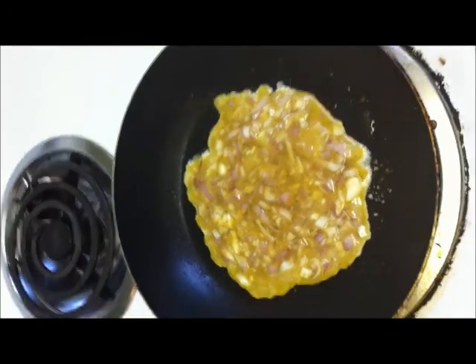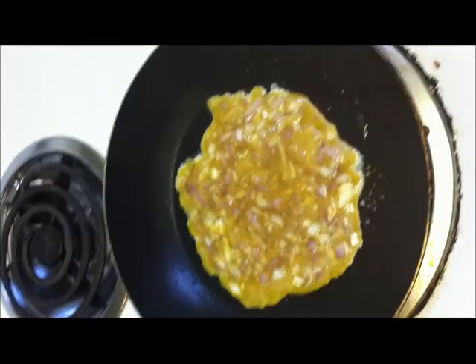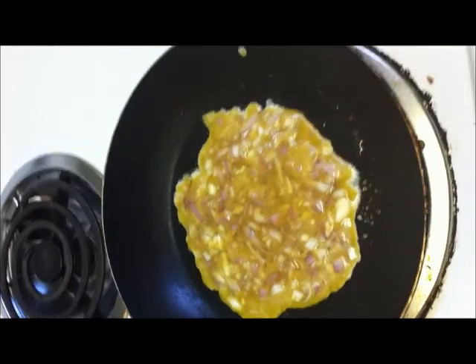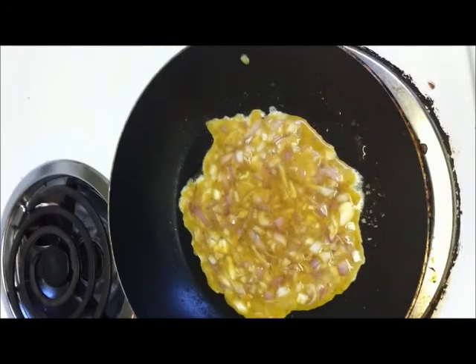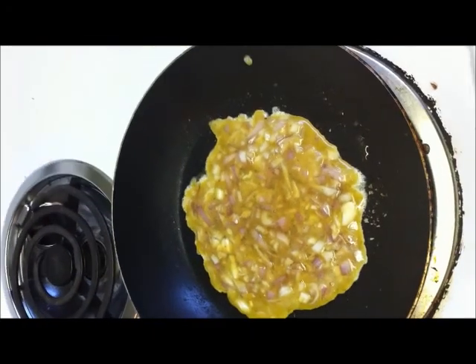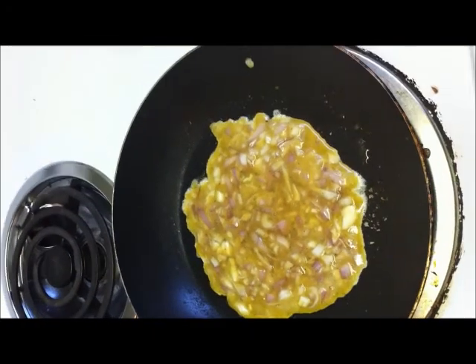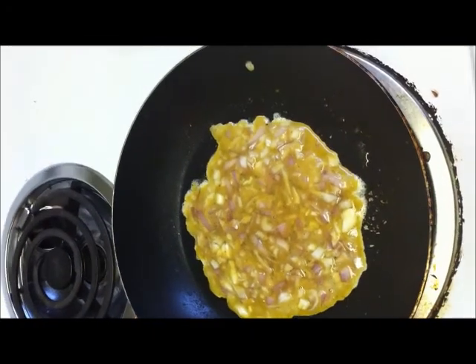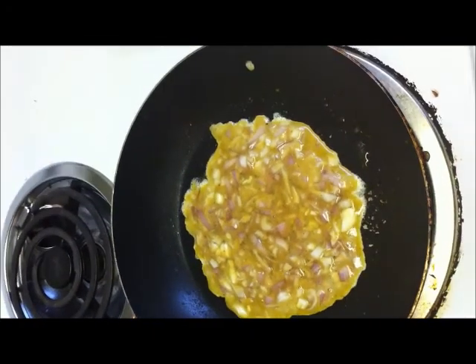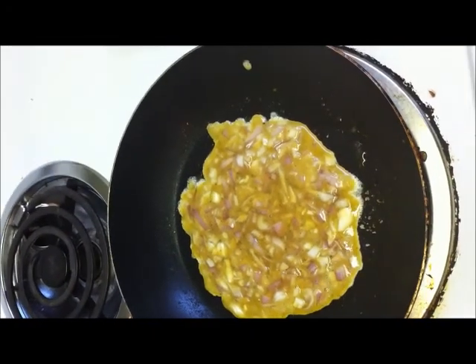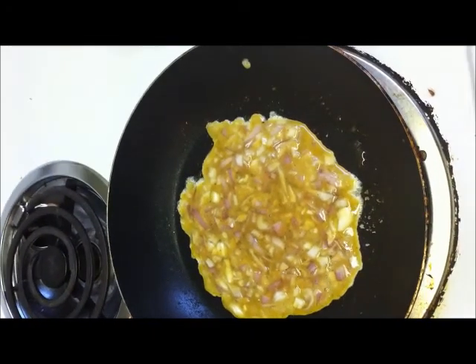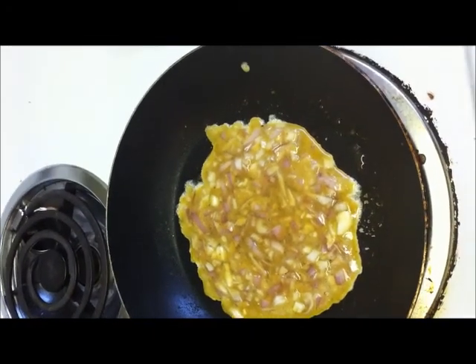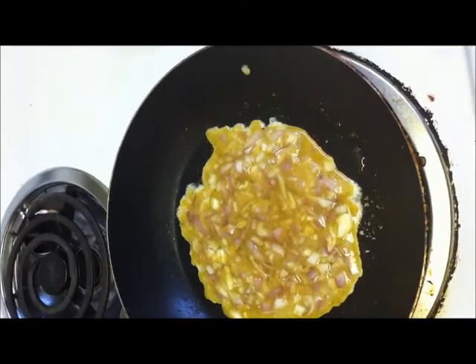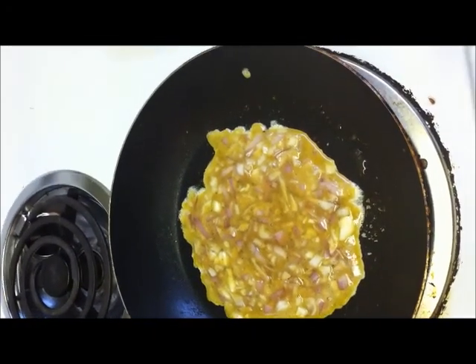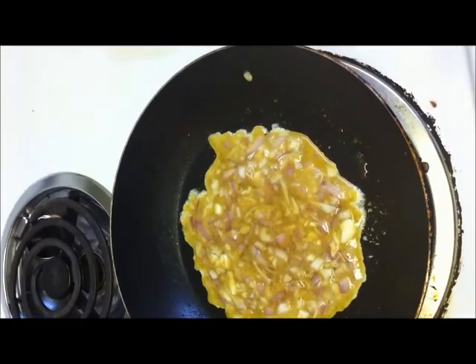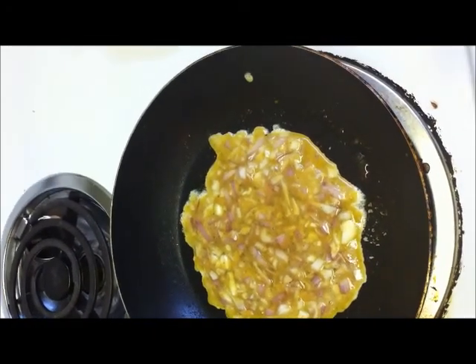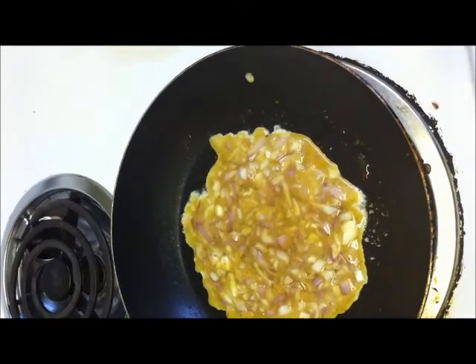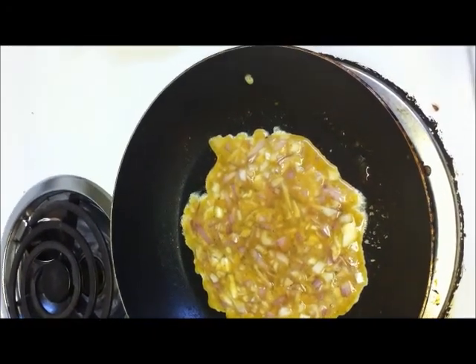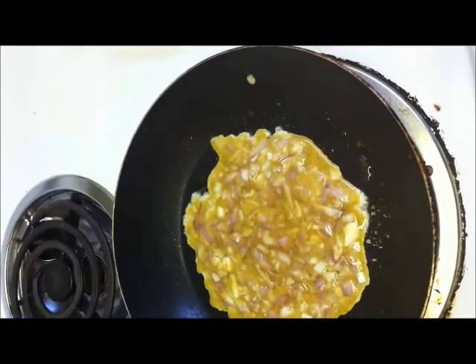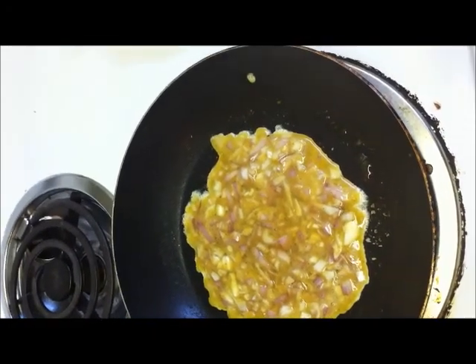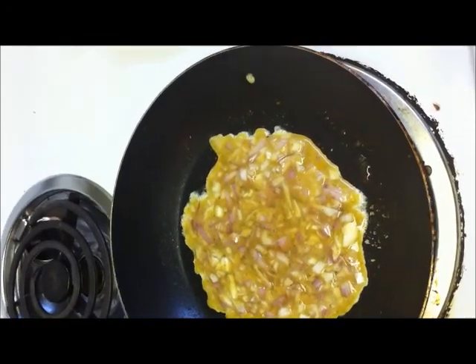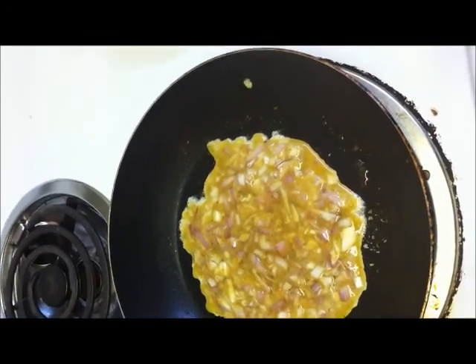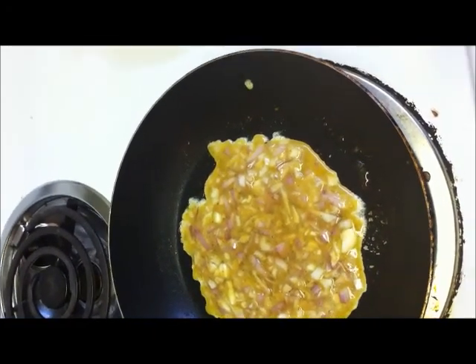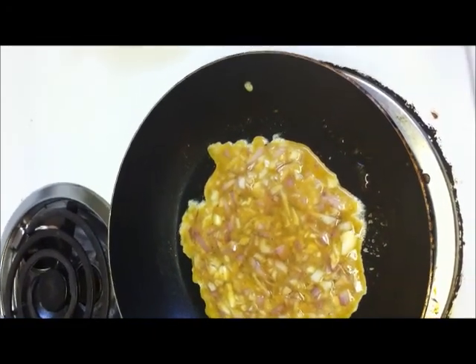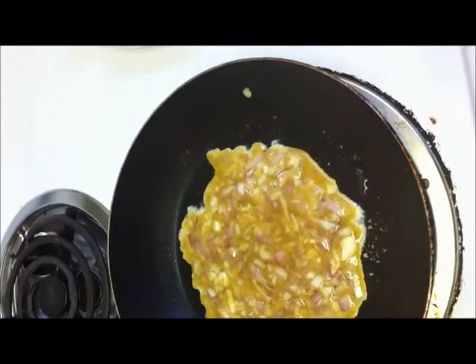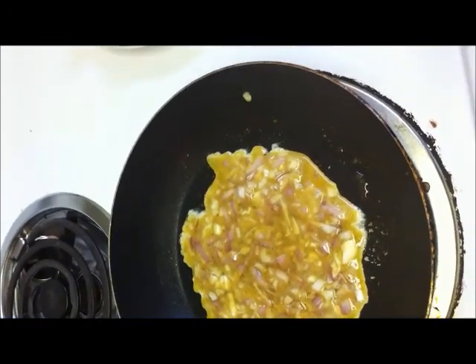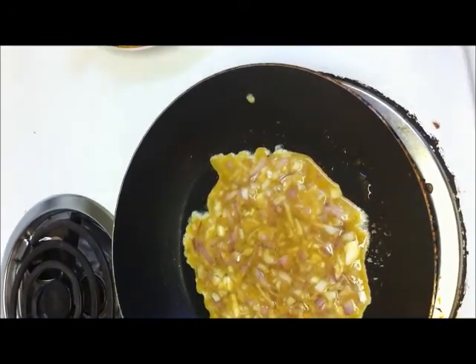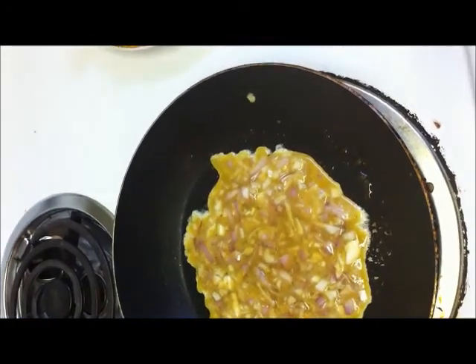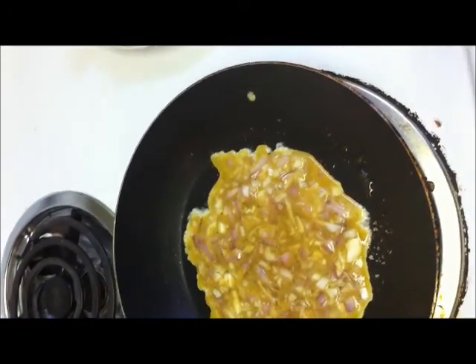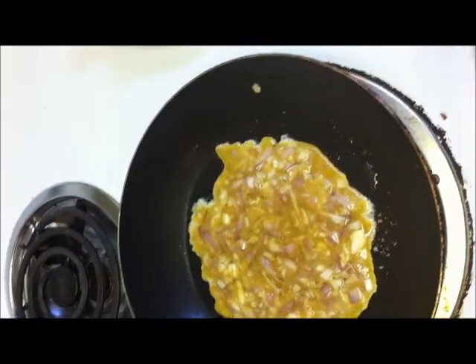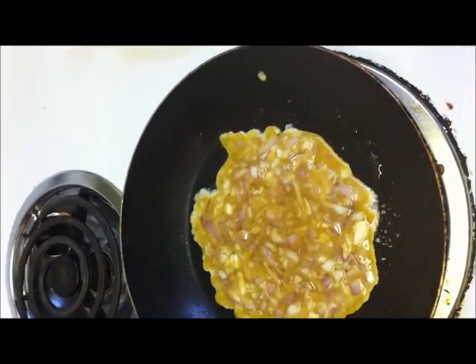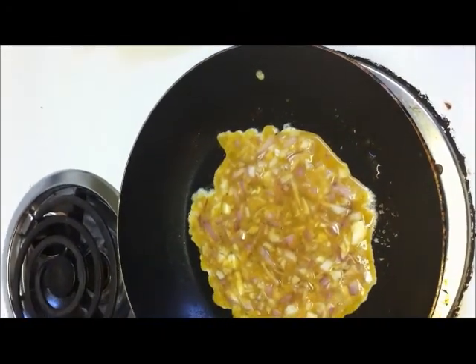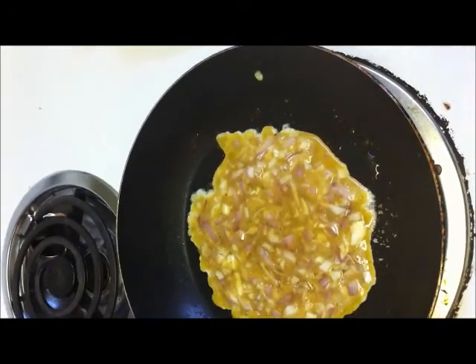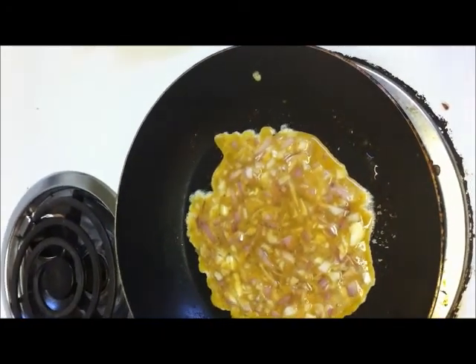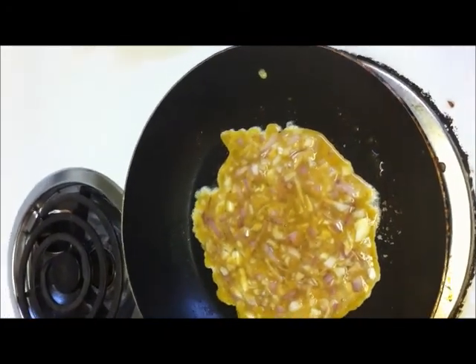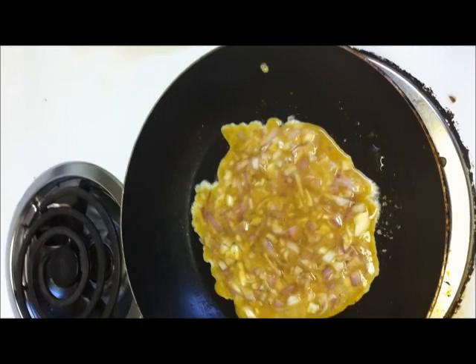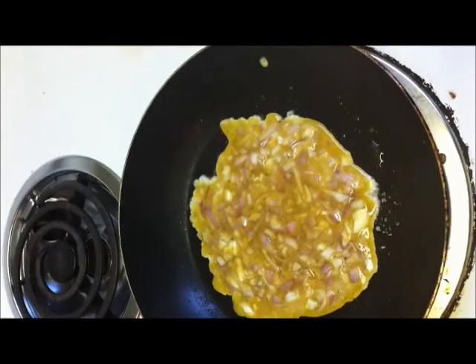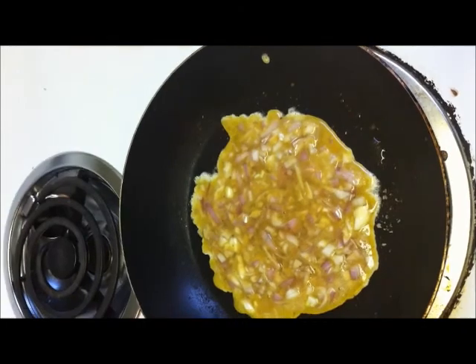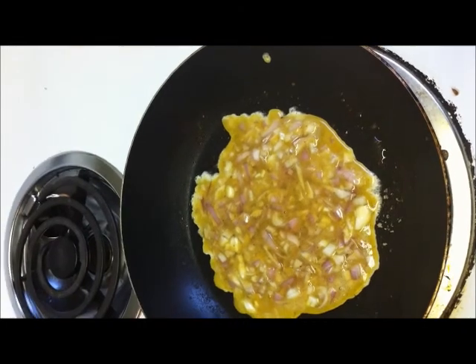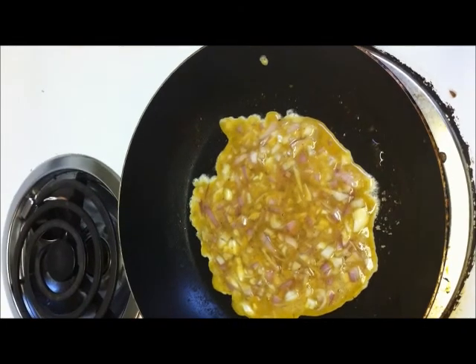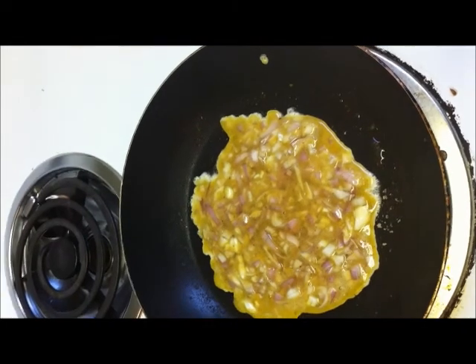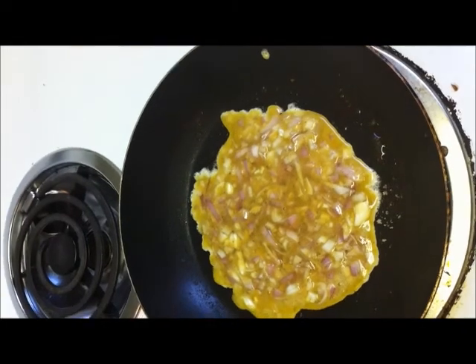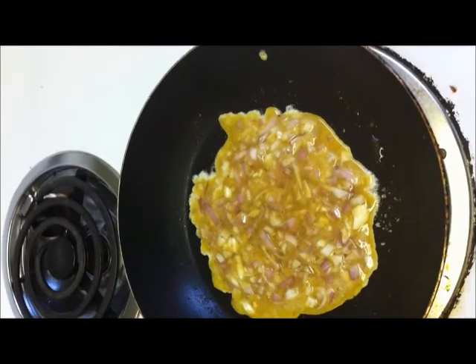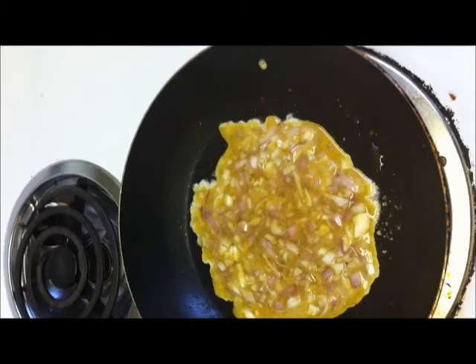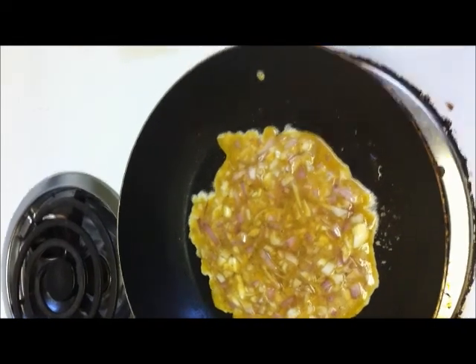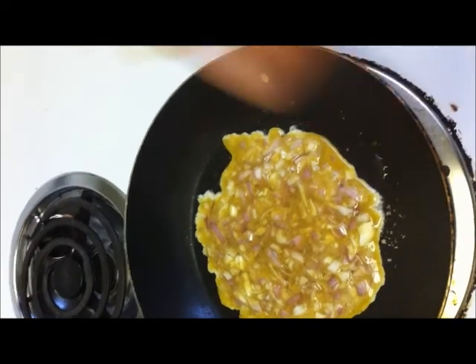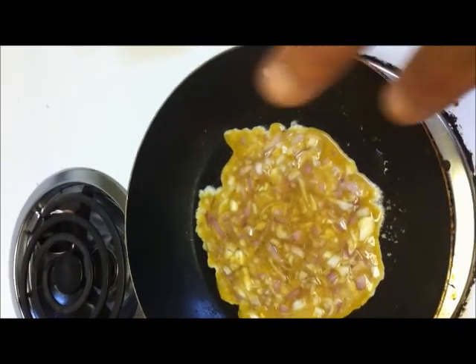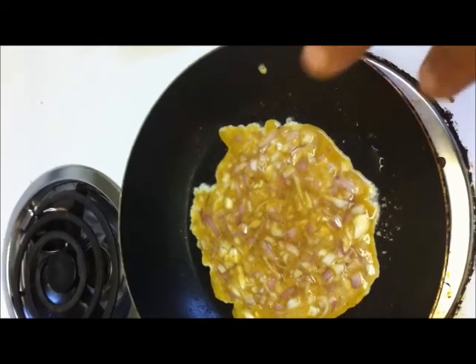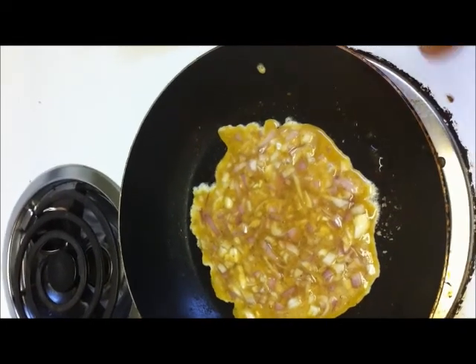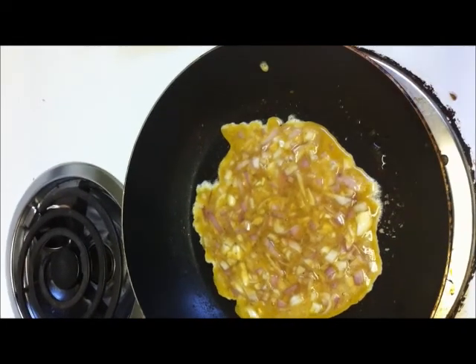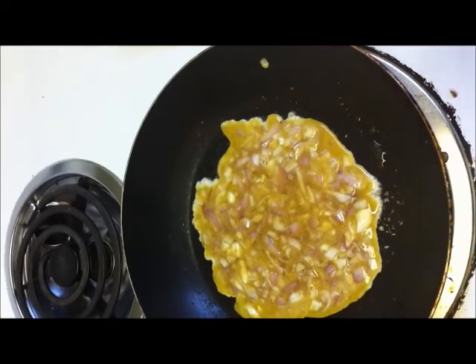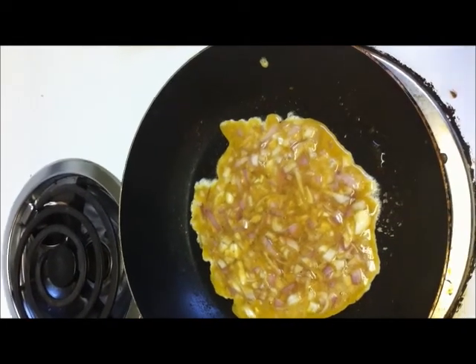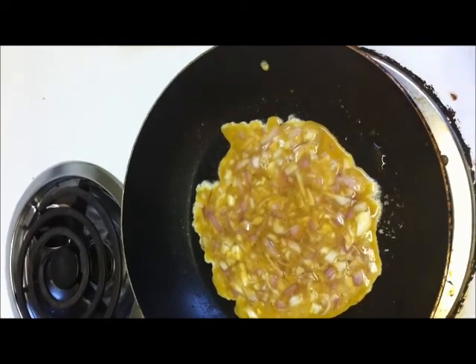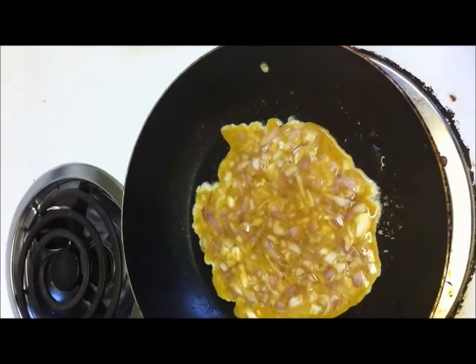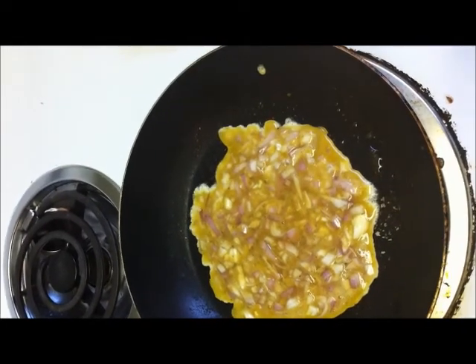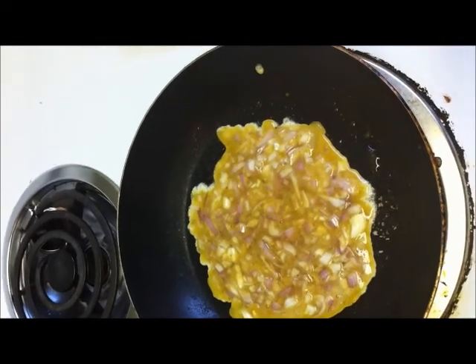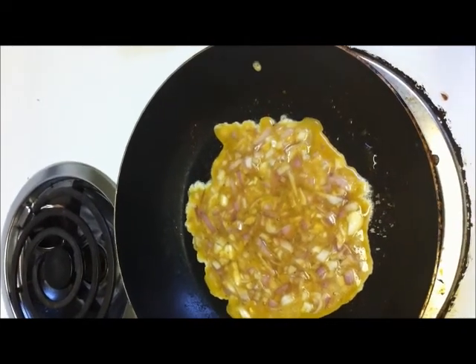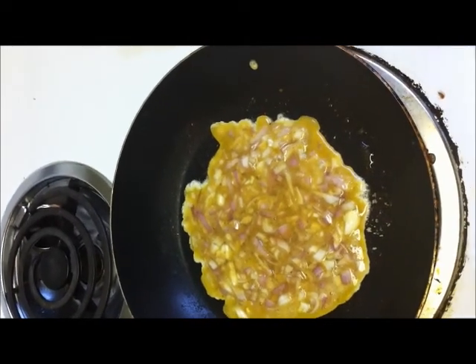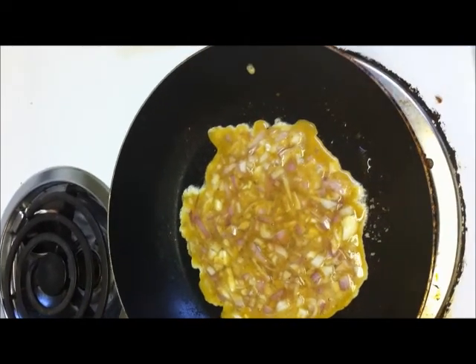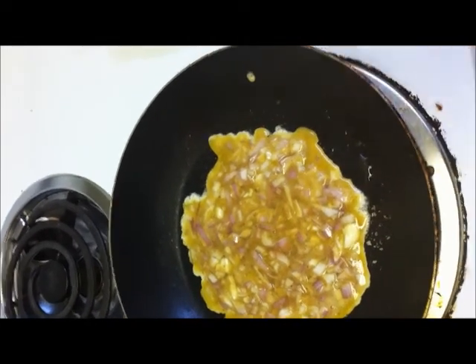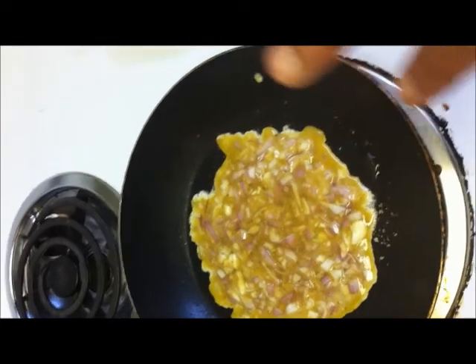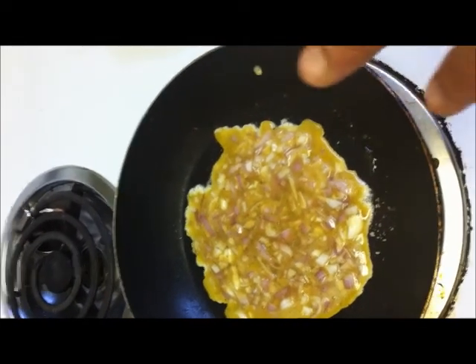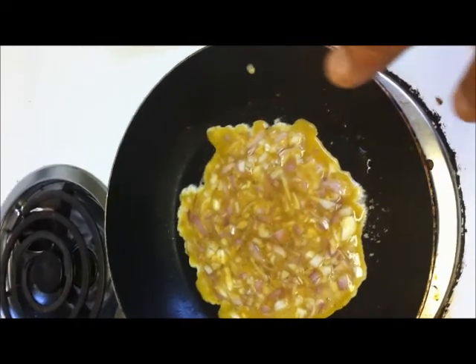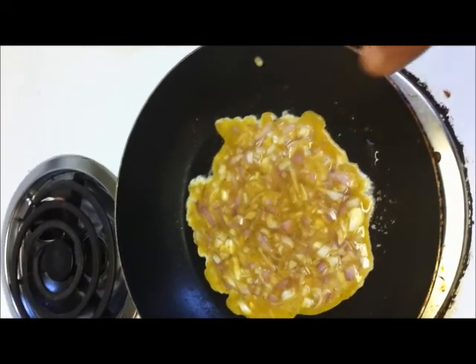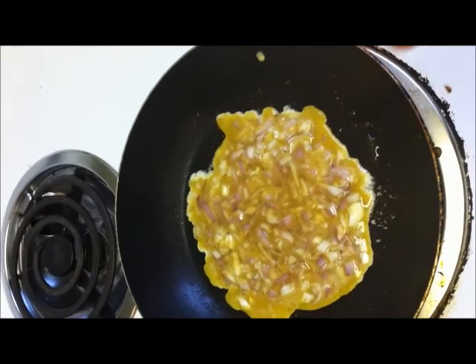One side is done — keep the flame low and just turn it over.